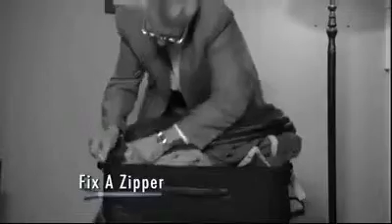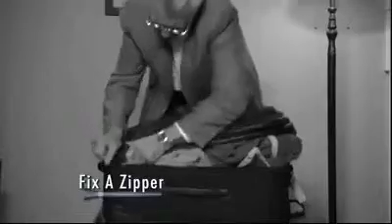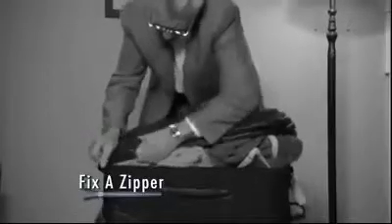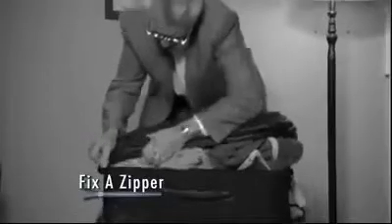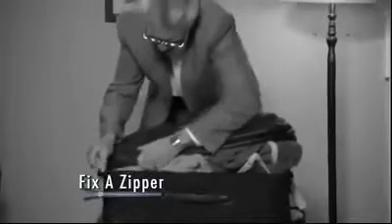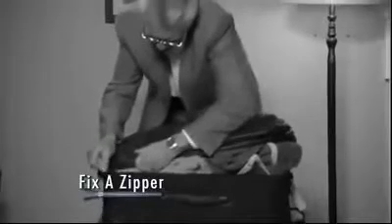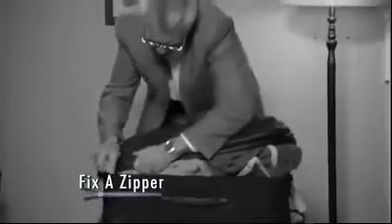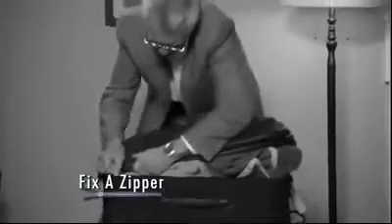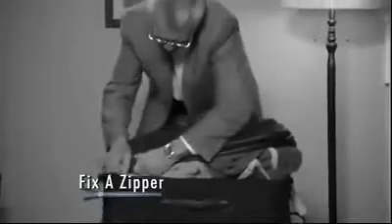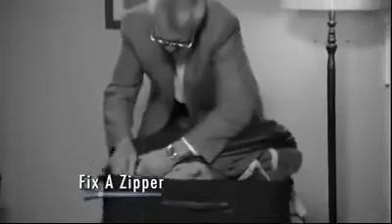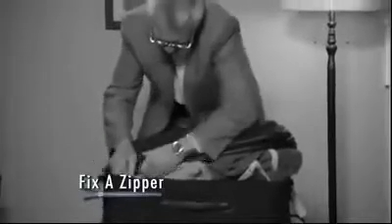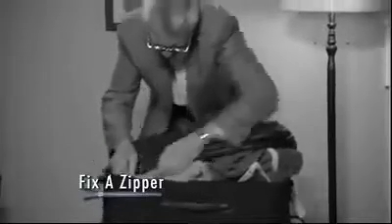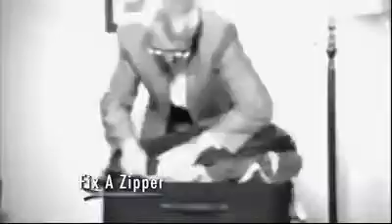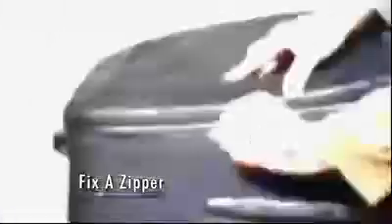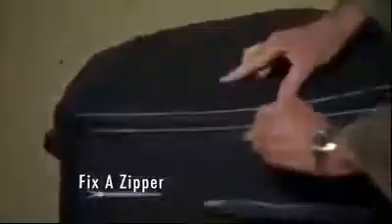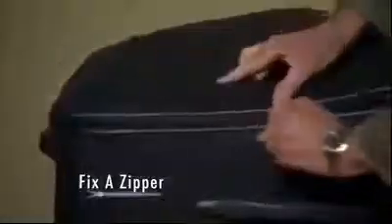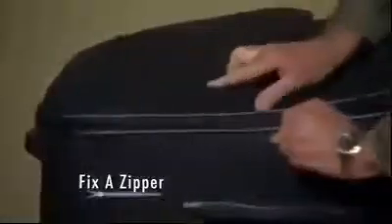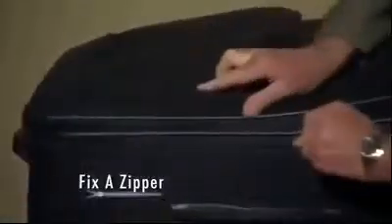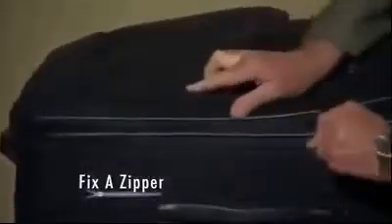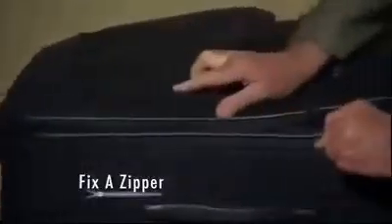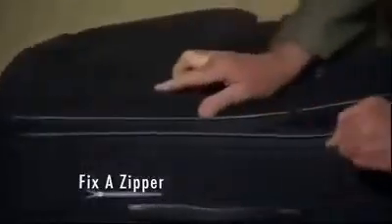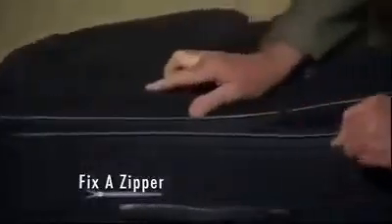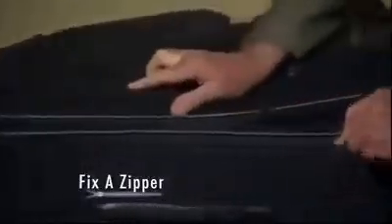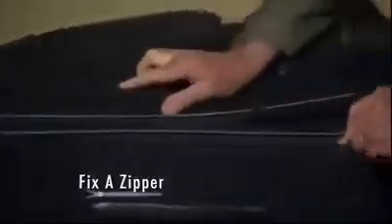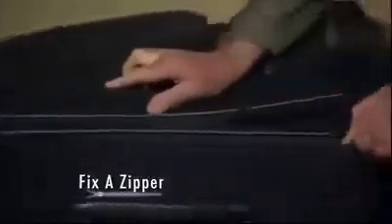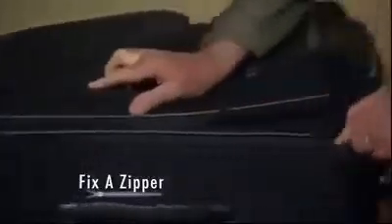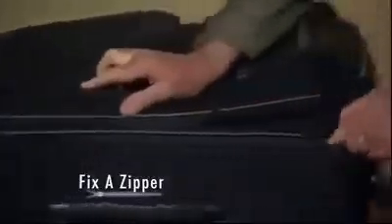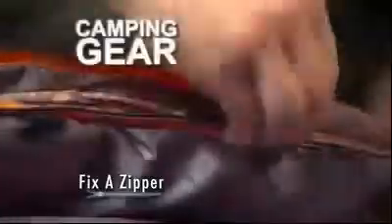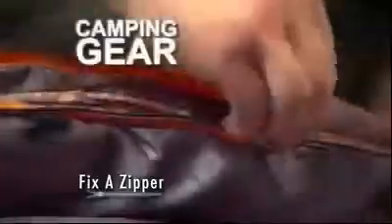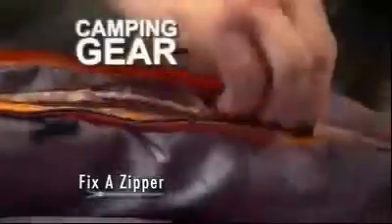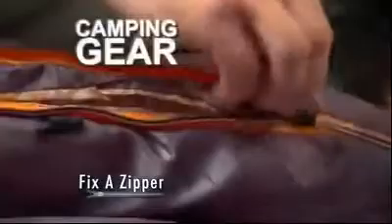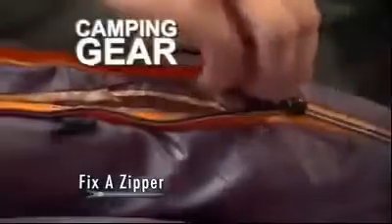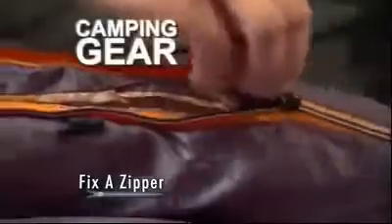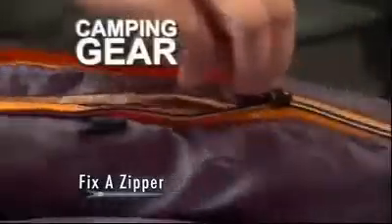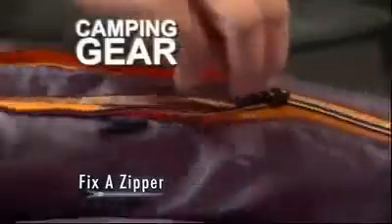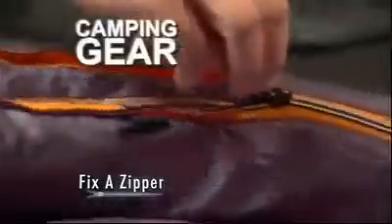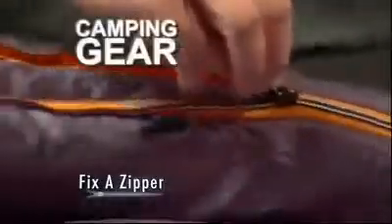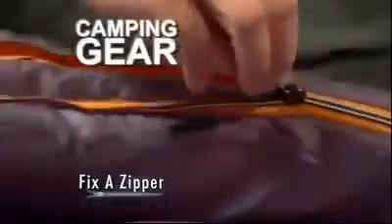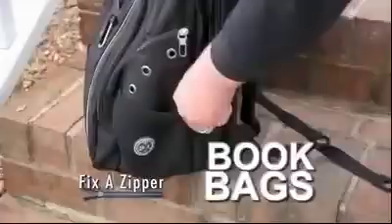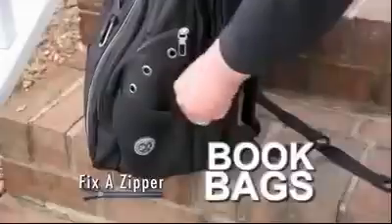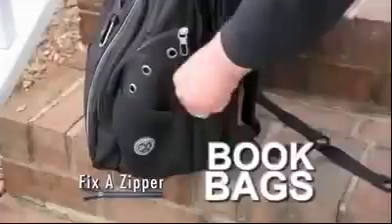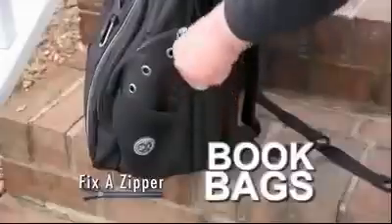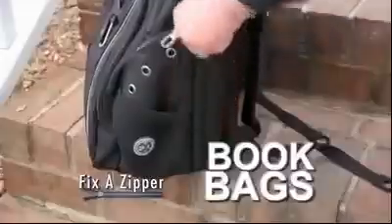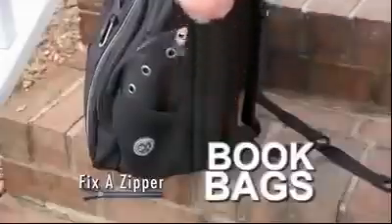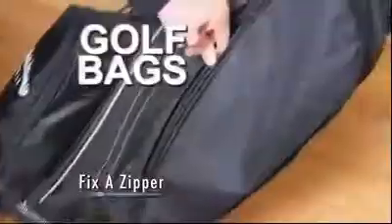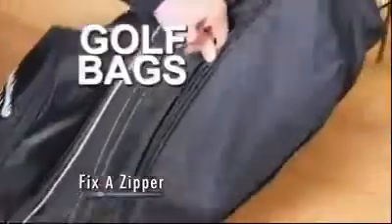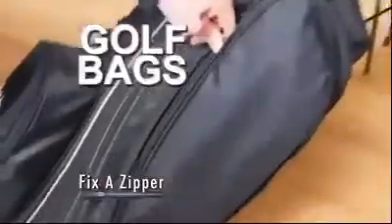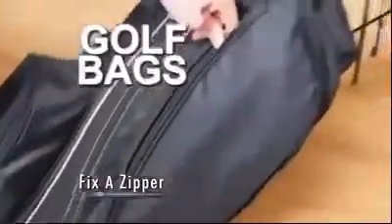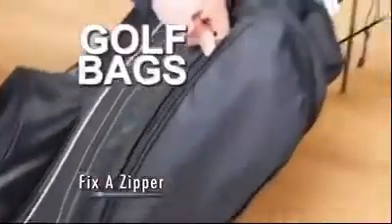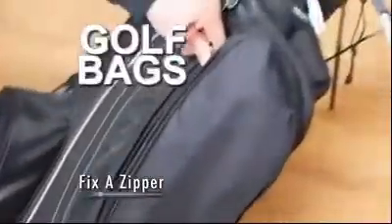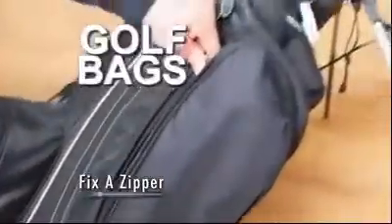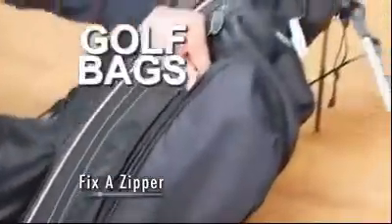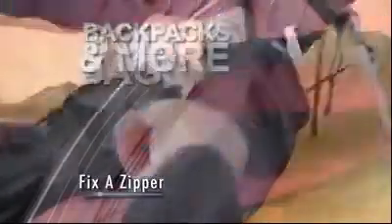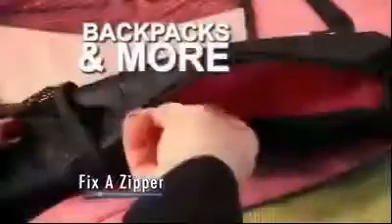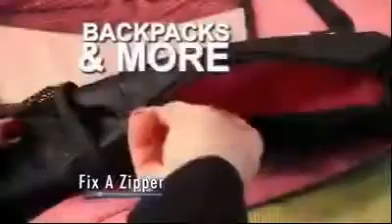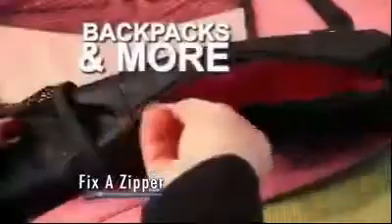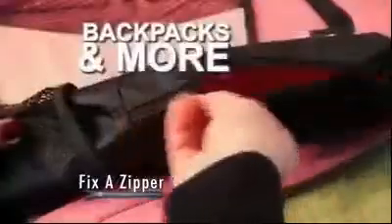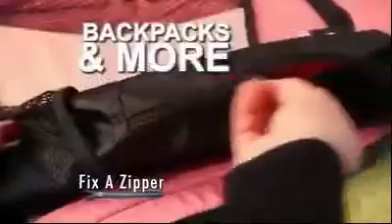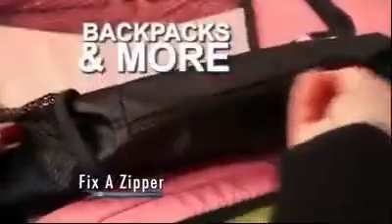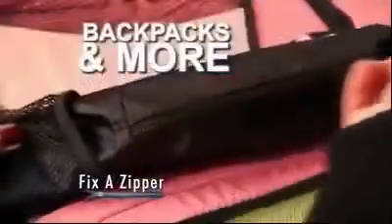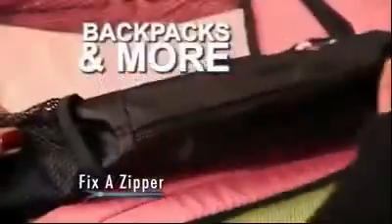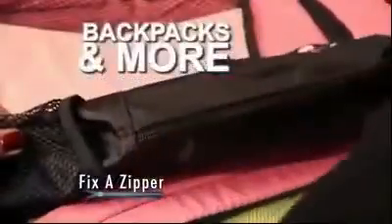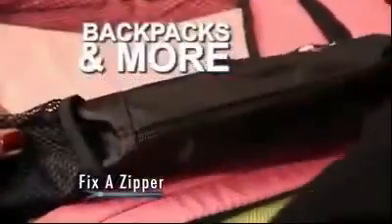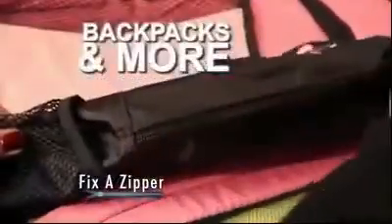Fix-A-Zipper instantly repairs any zipper, big or small. Use it on camping gear, book bags, sports bags, backpacks, and more.